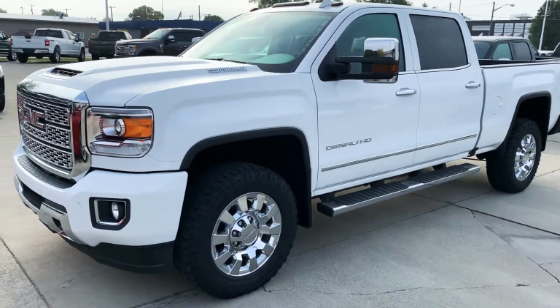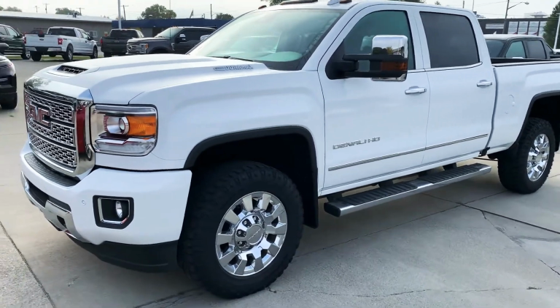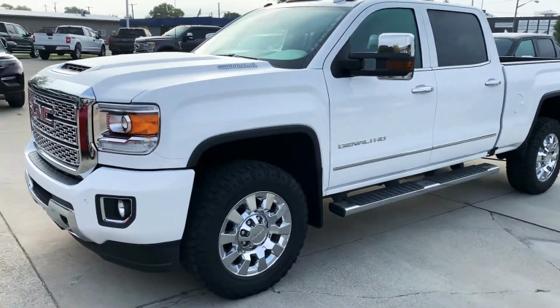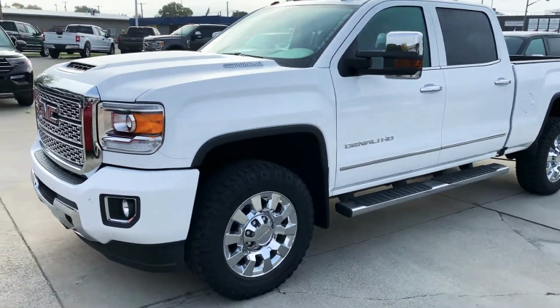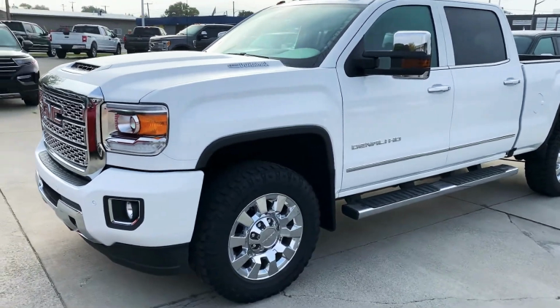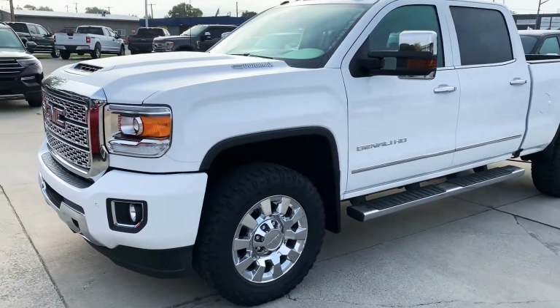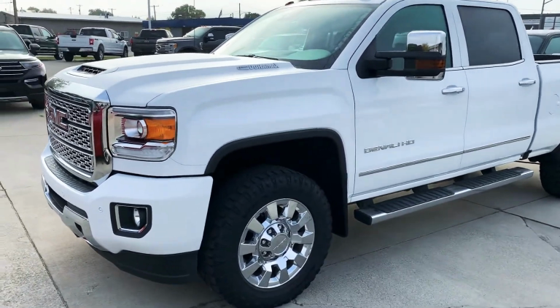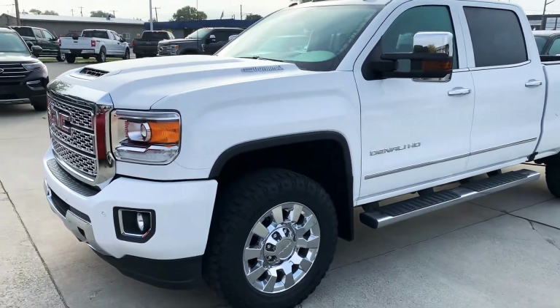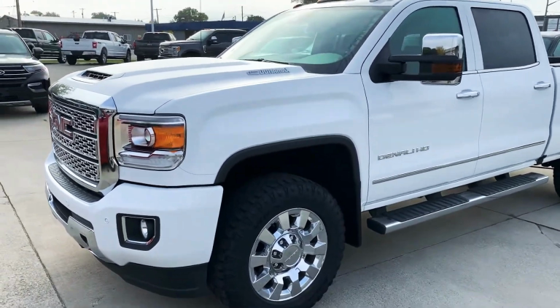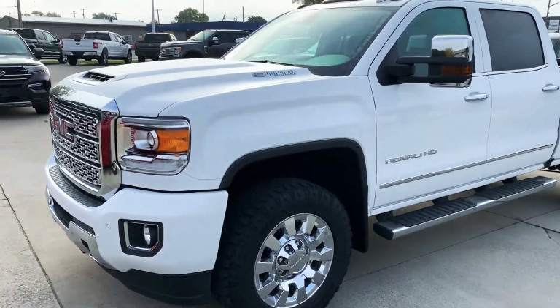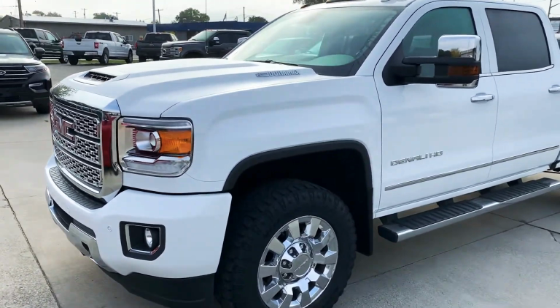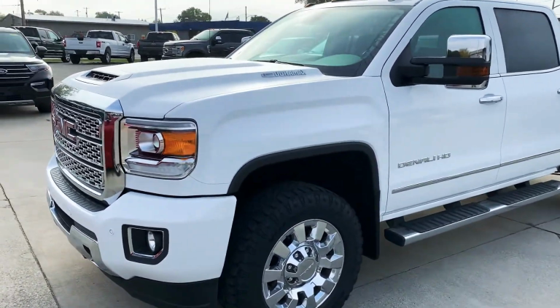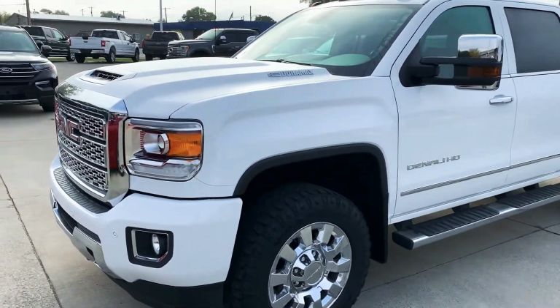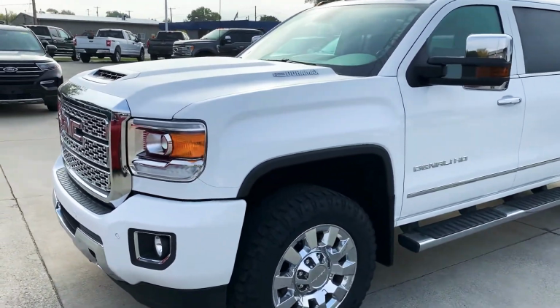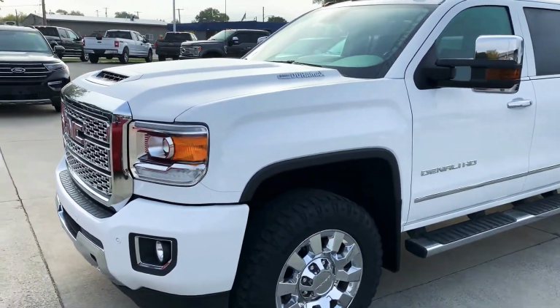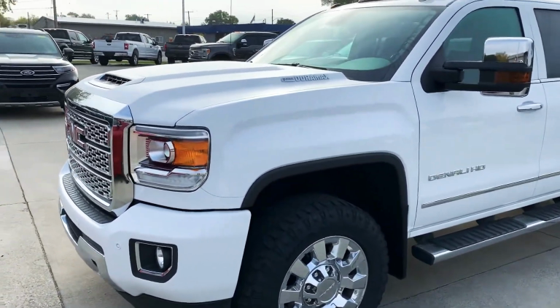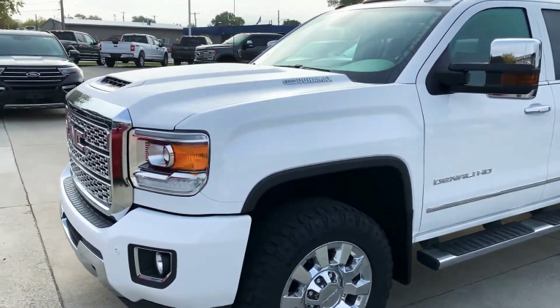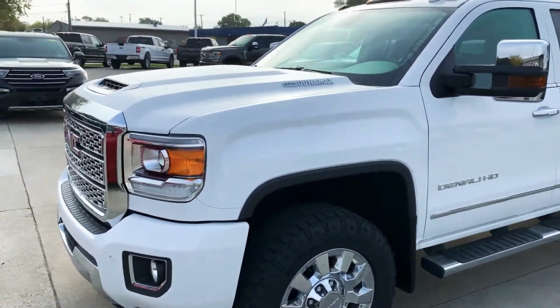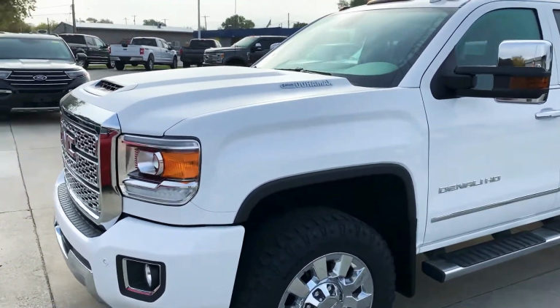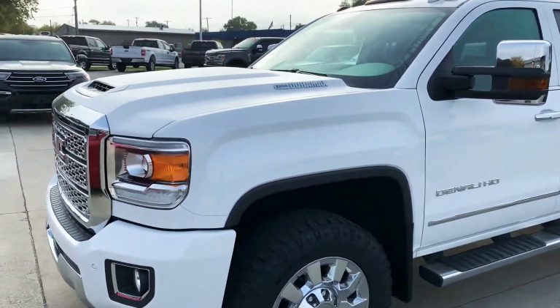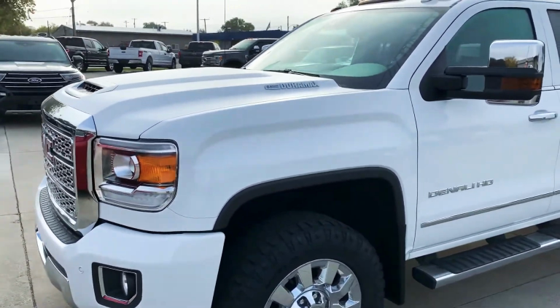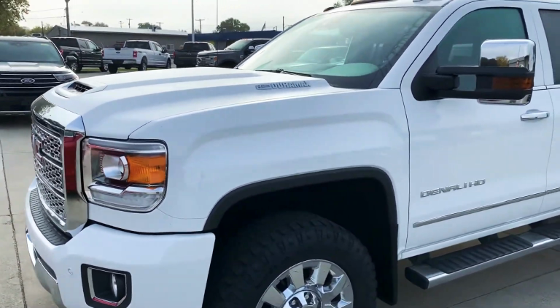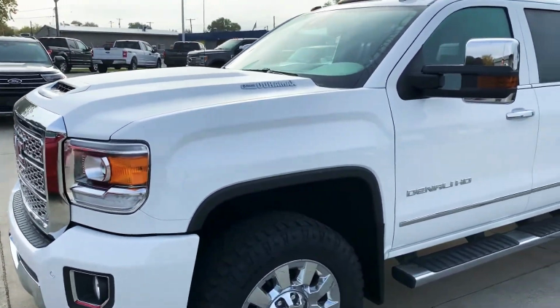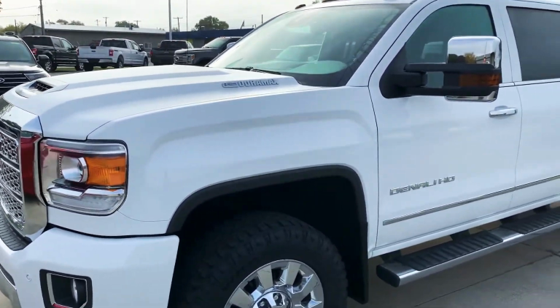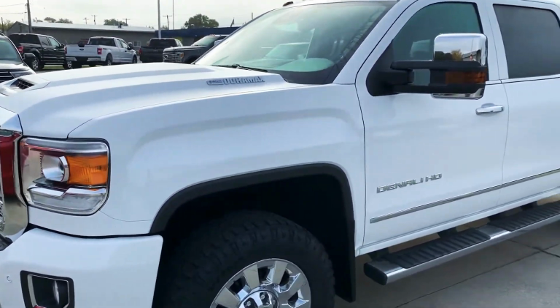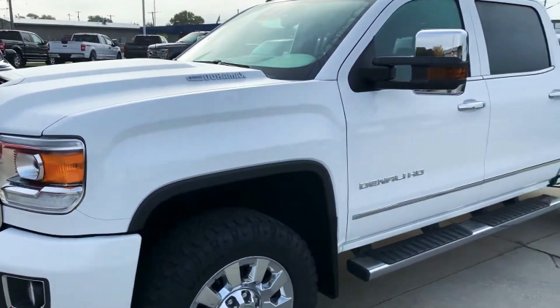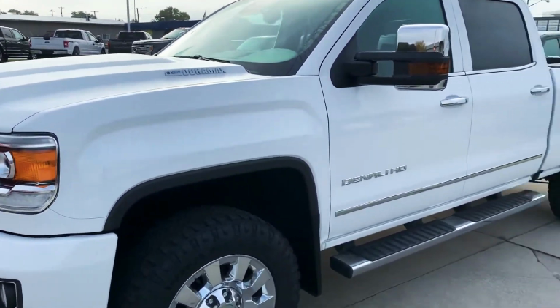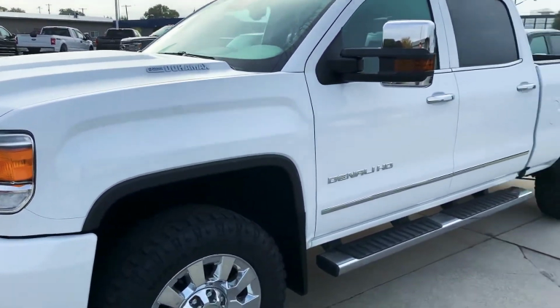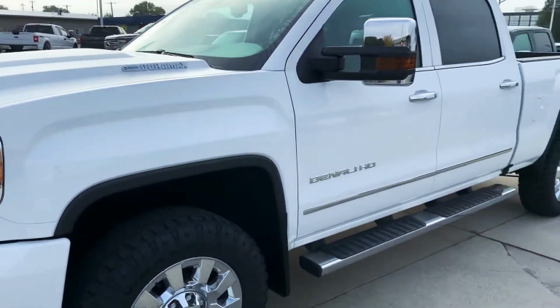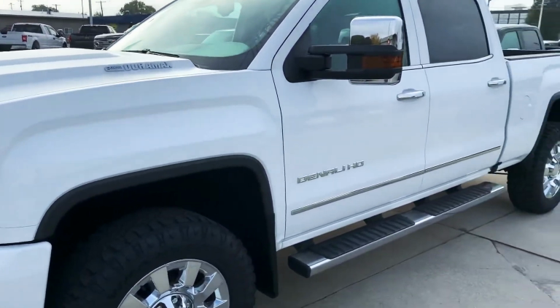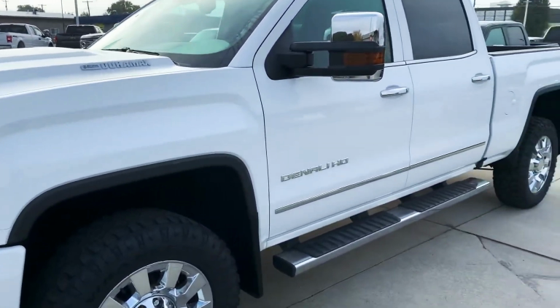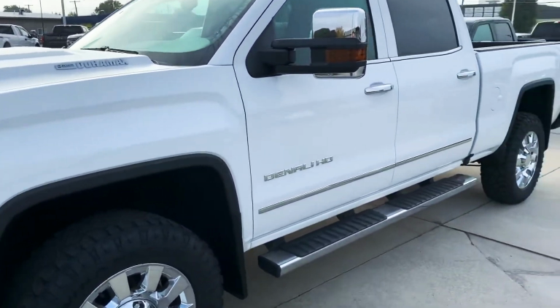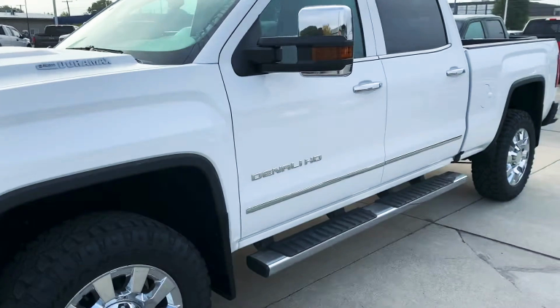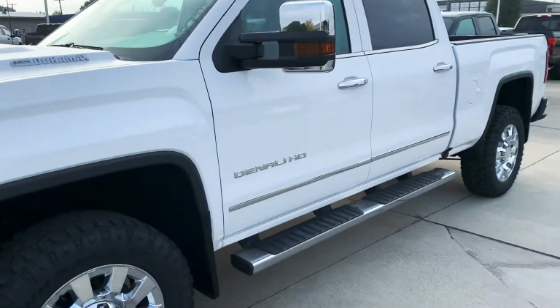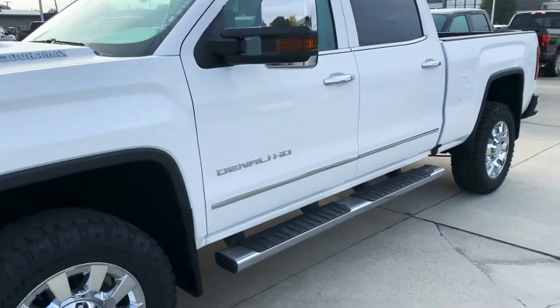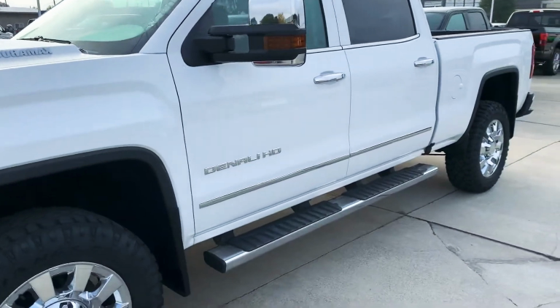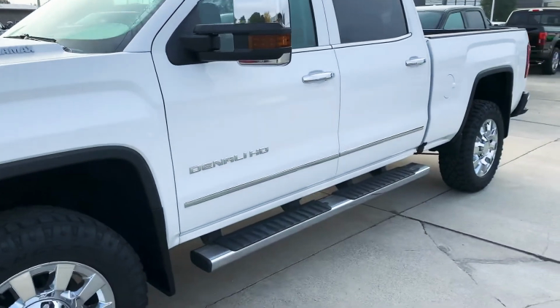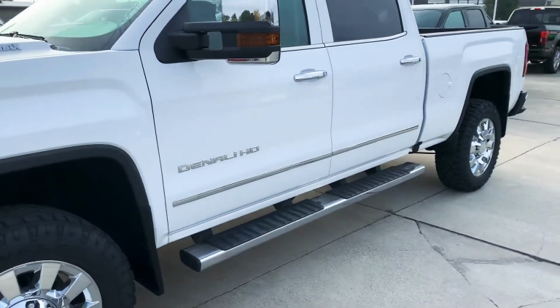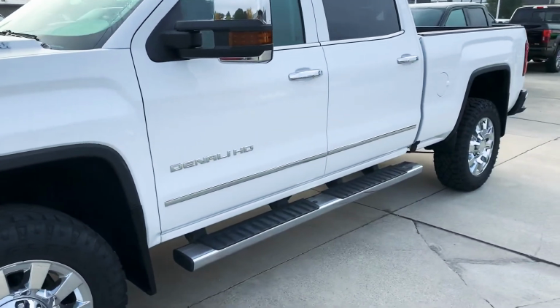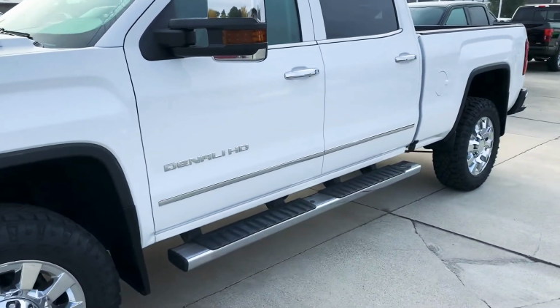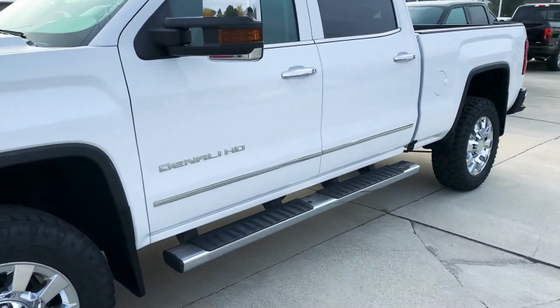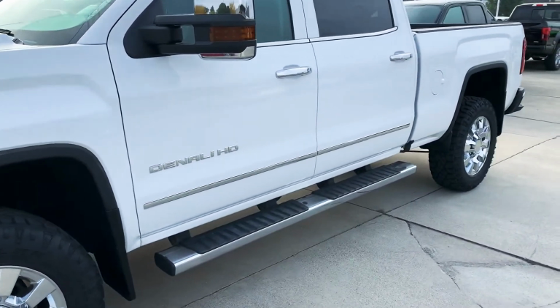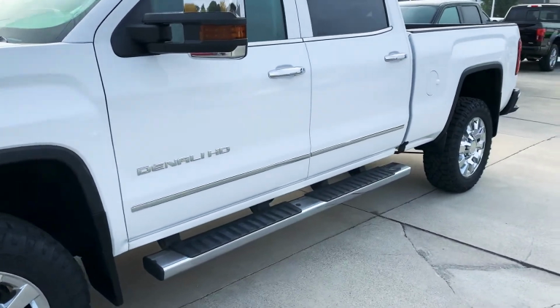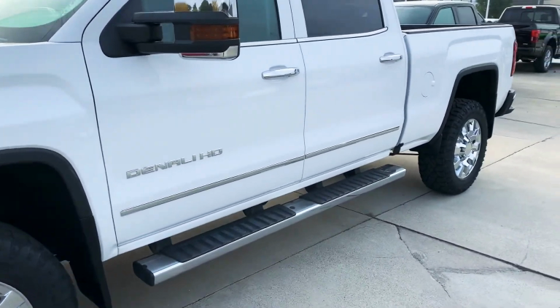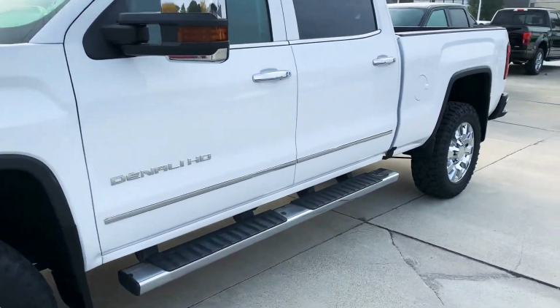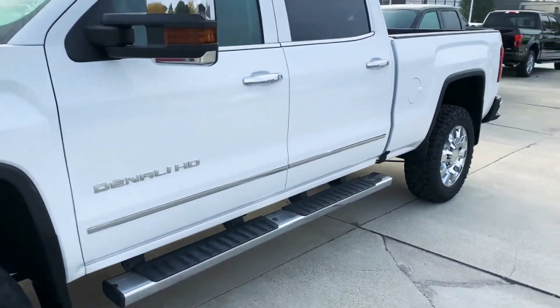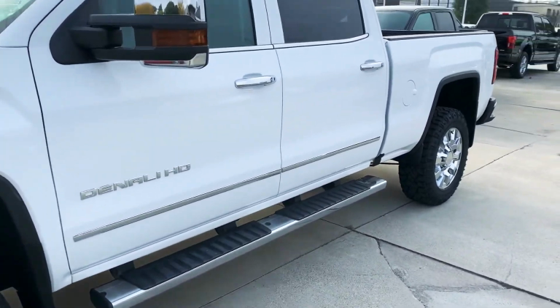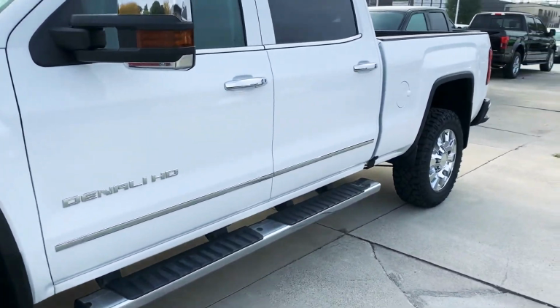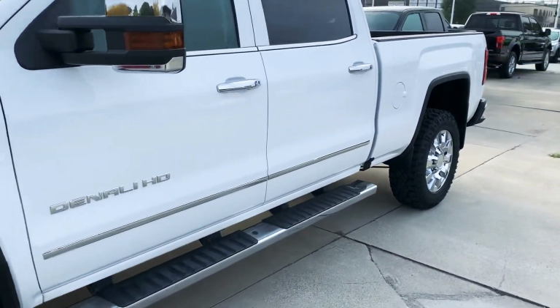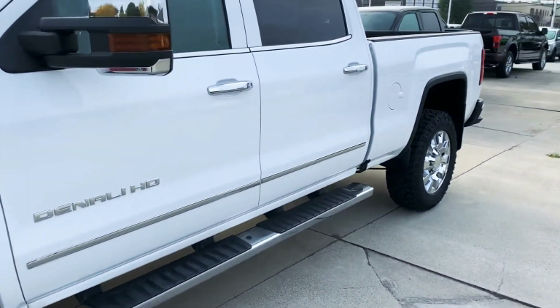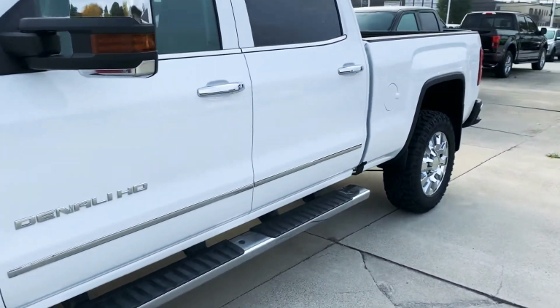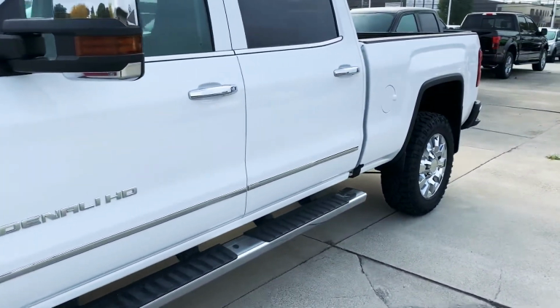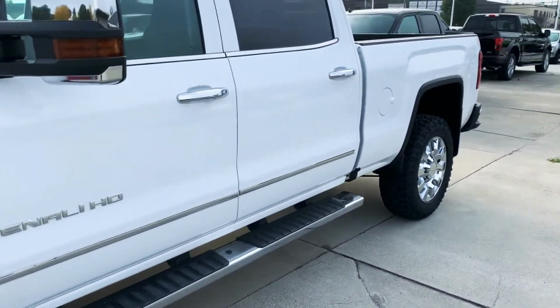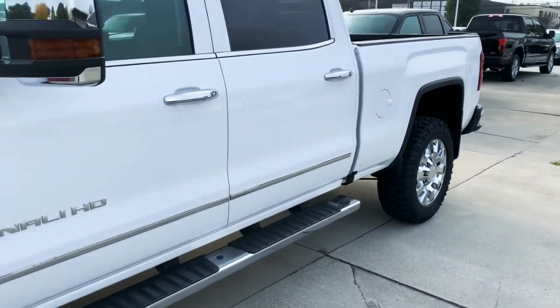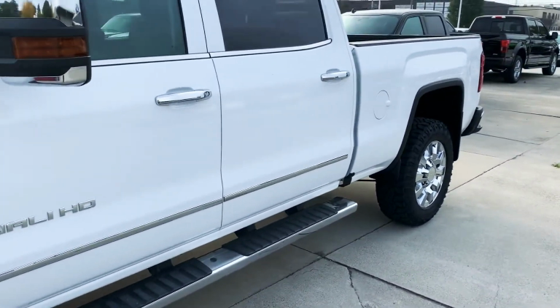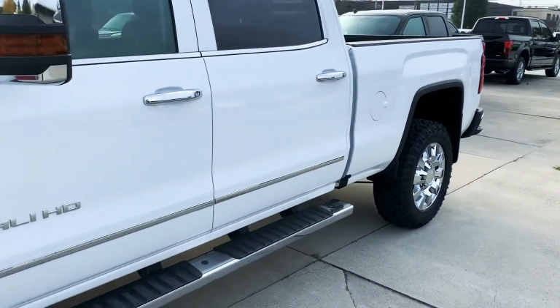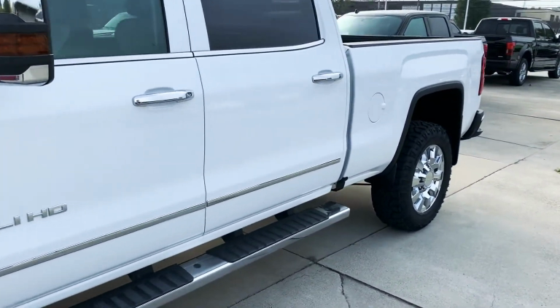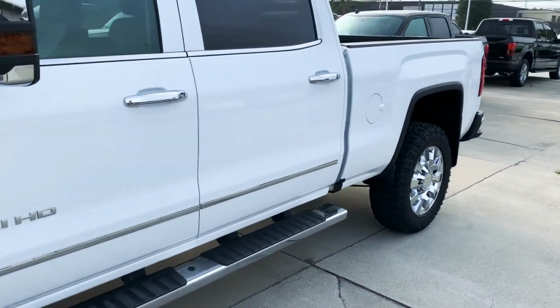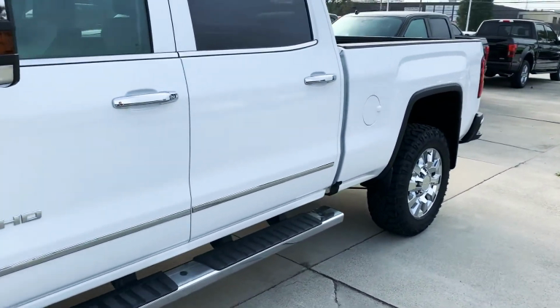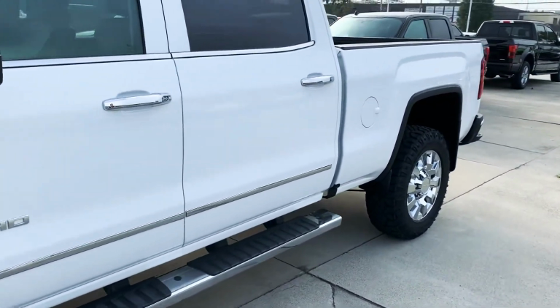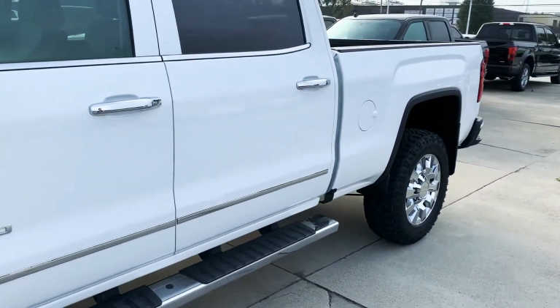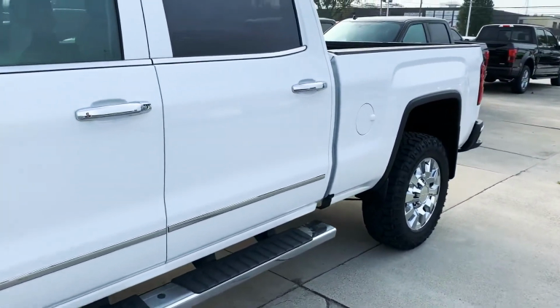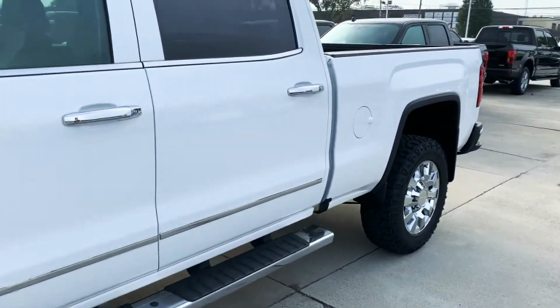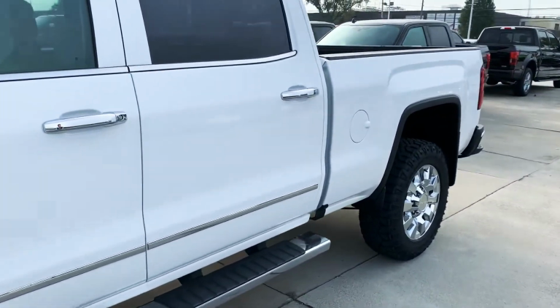Overall very clean truck. I do not see any dings, dents, or scratches as I'm going down the side here.